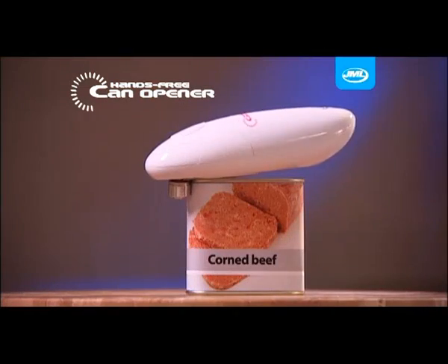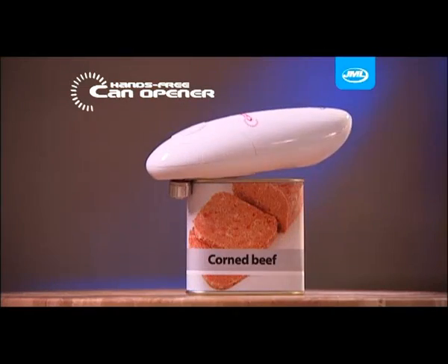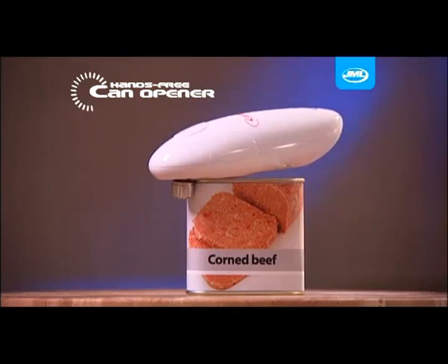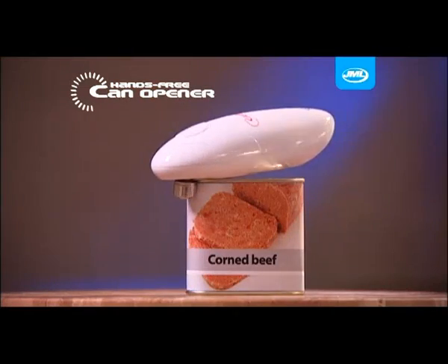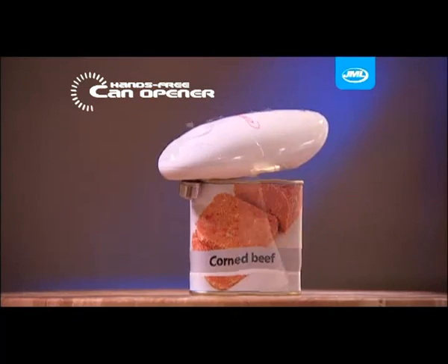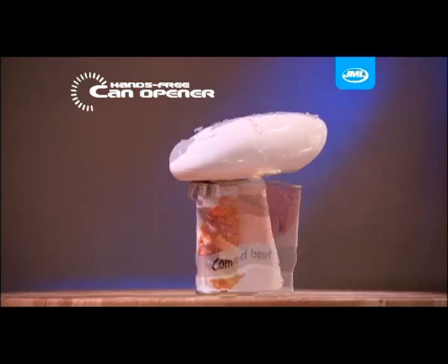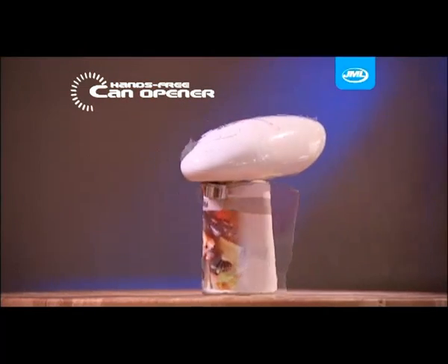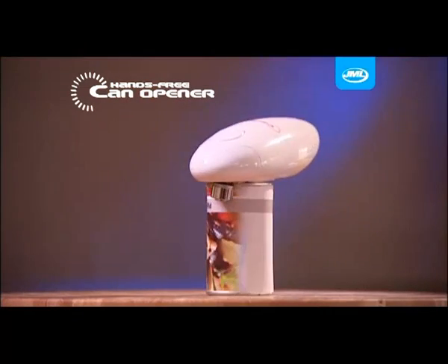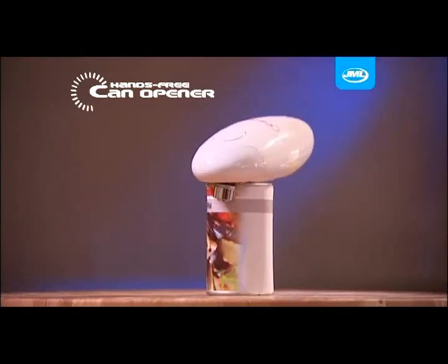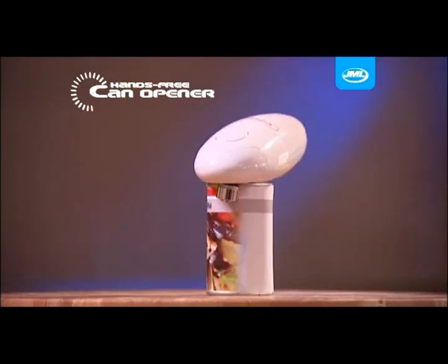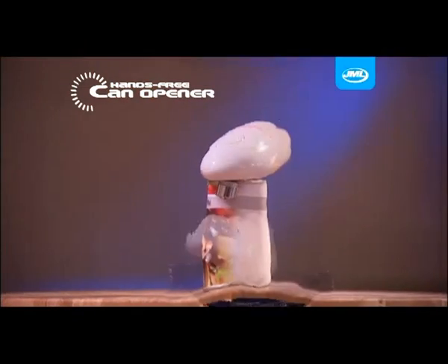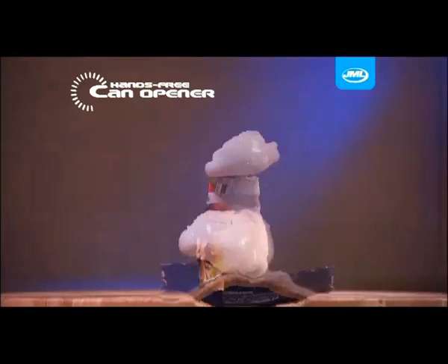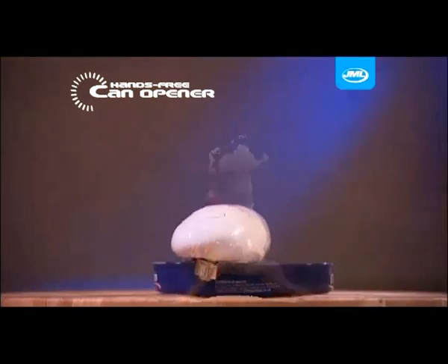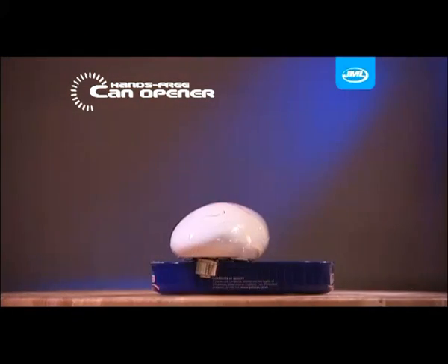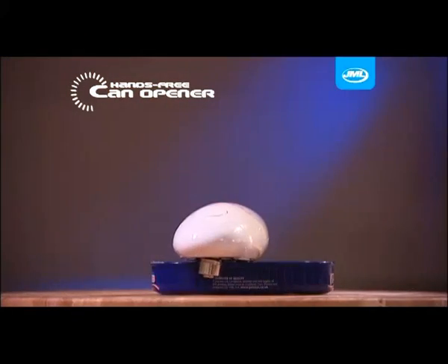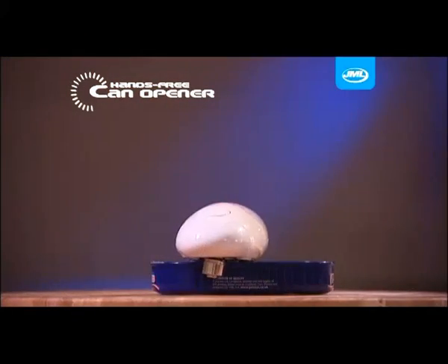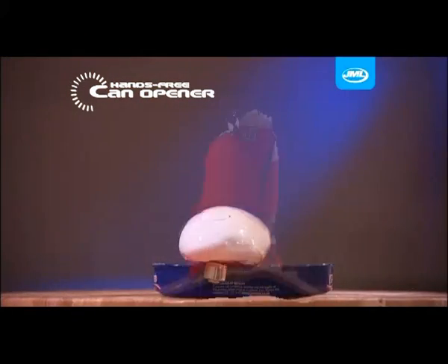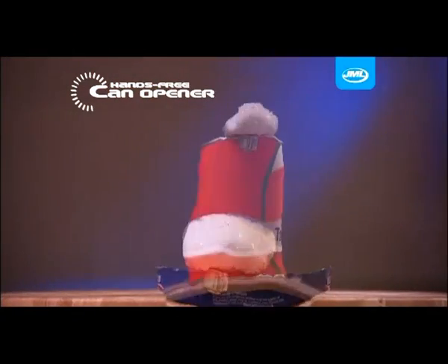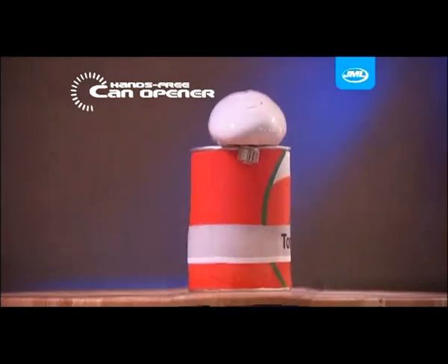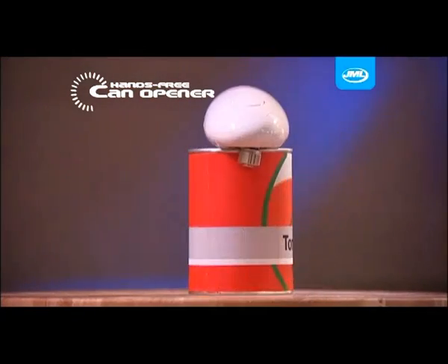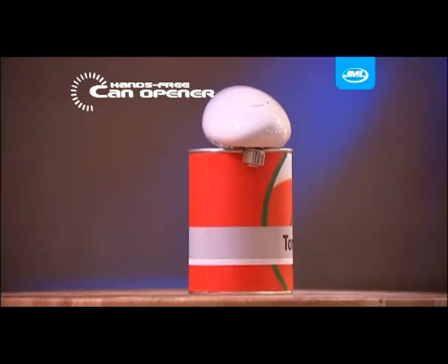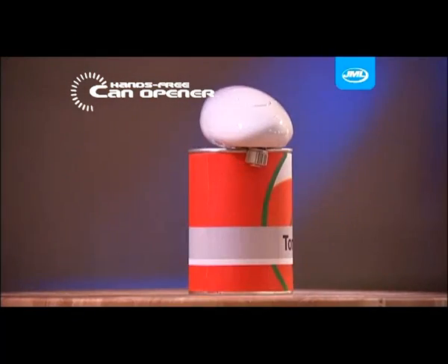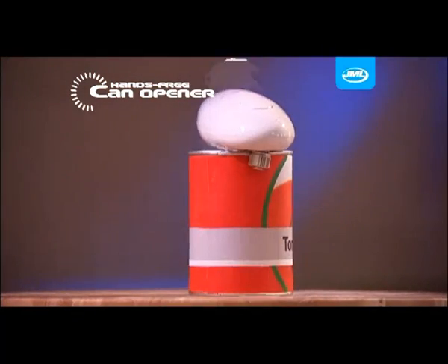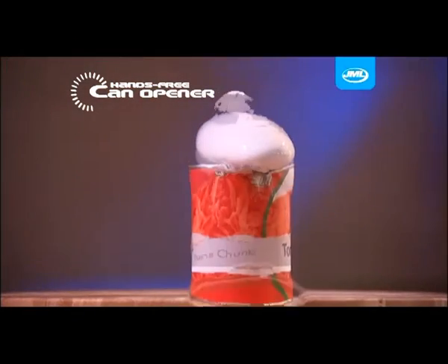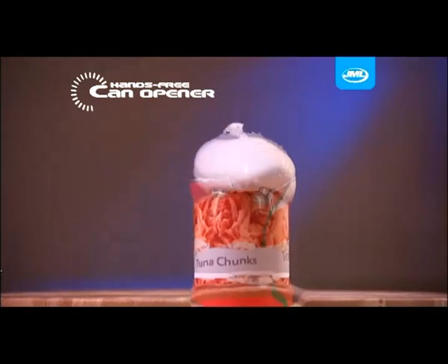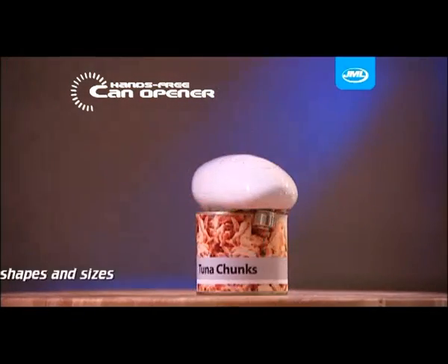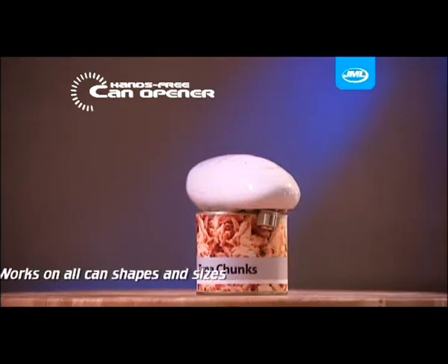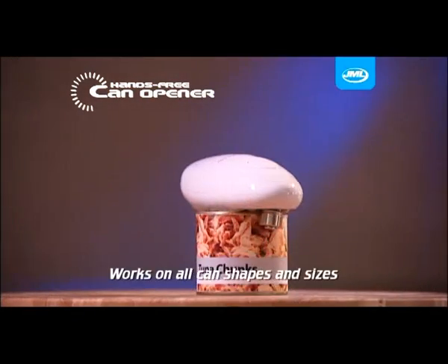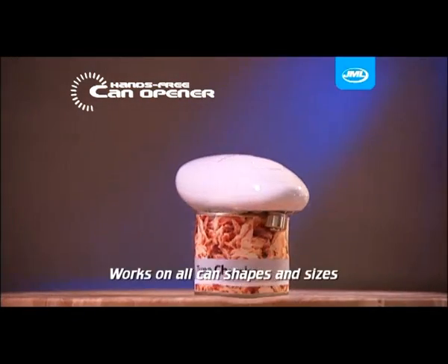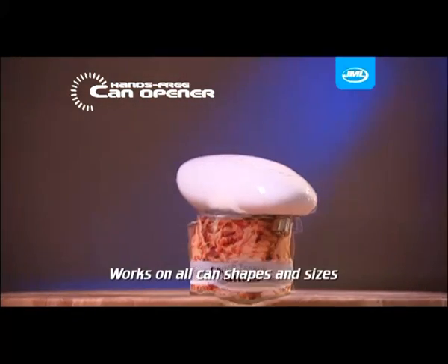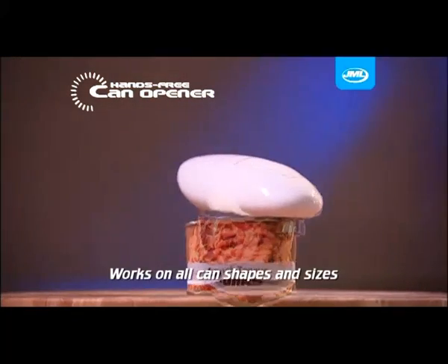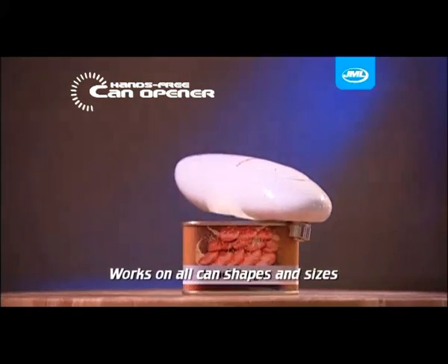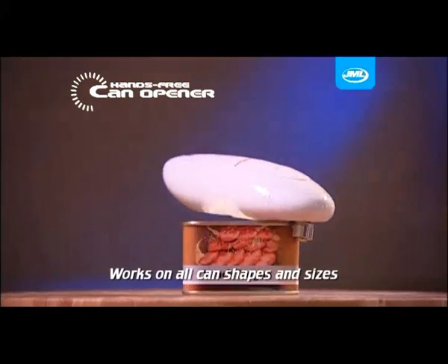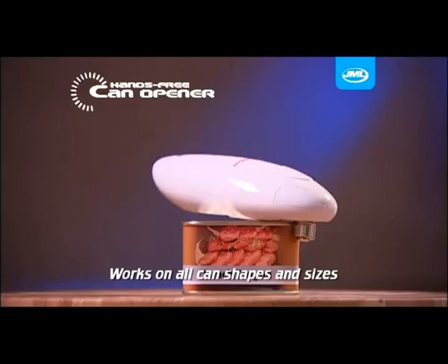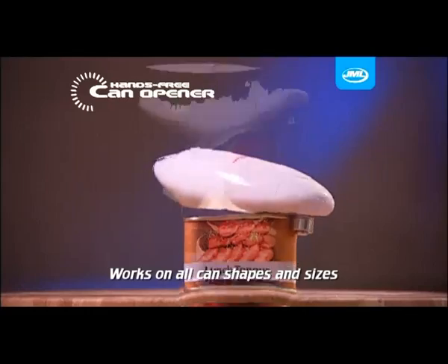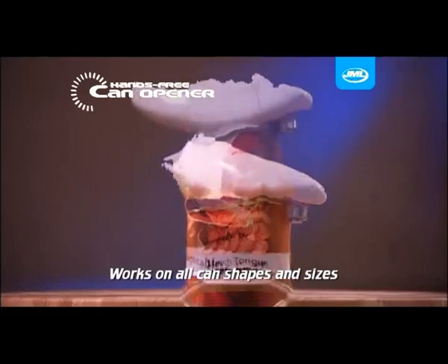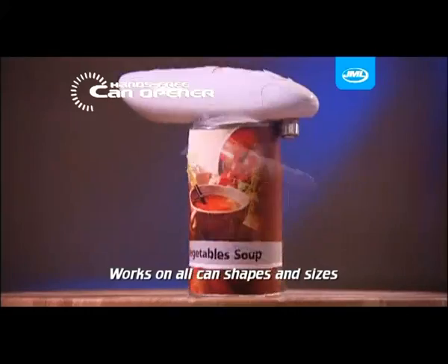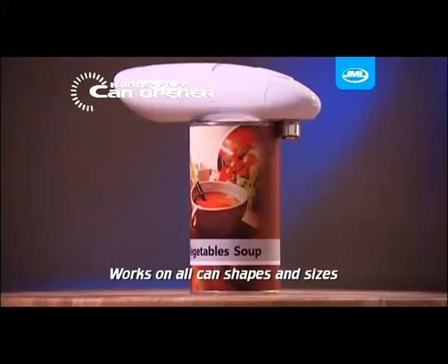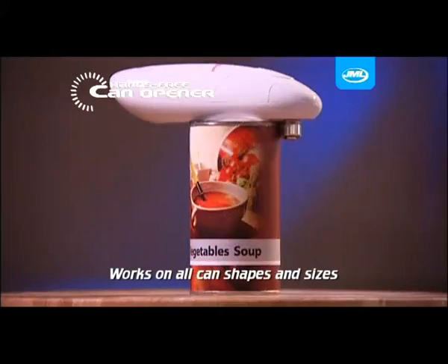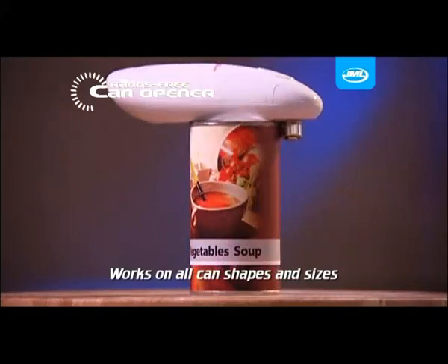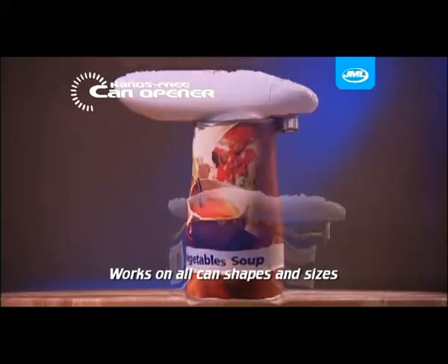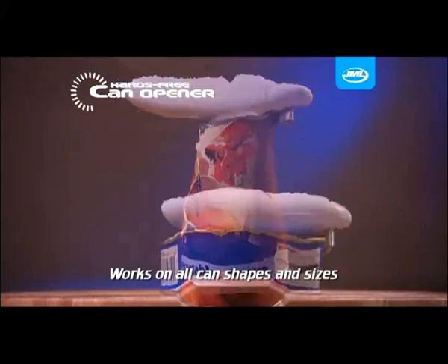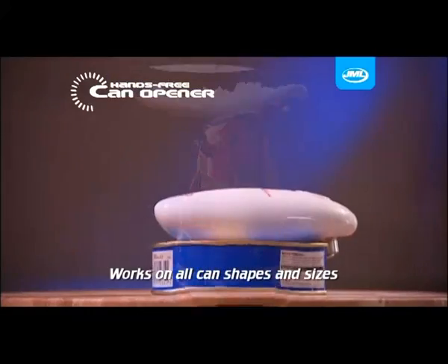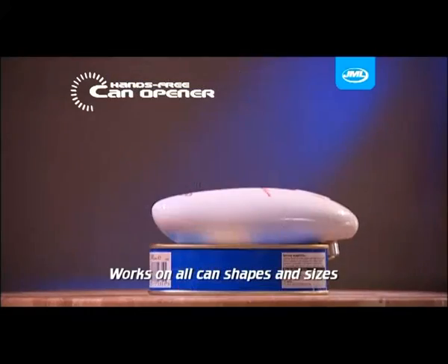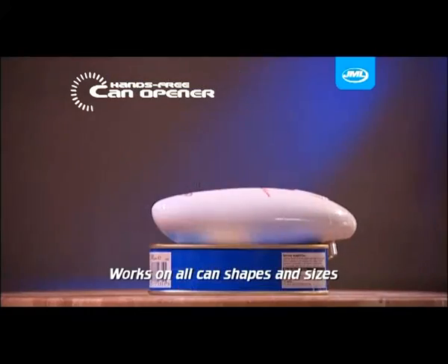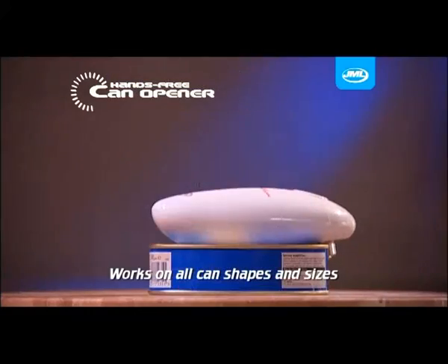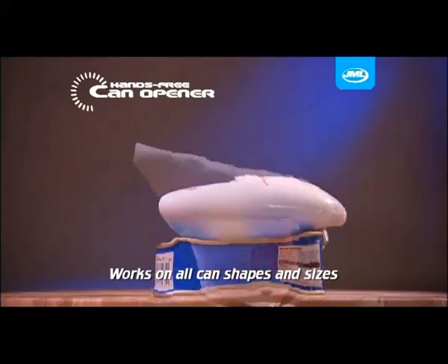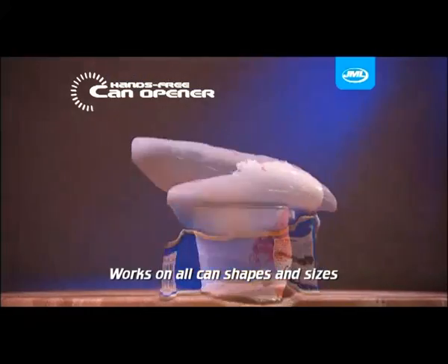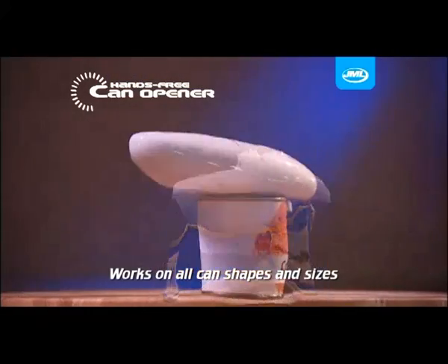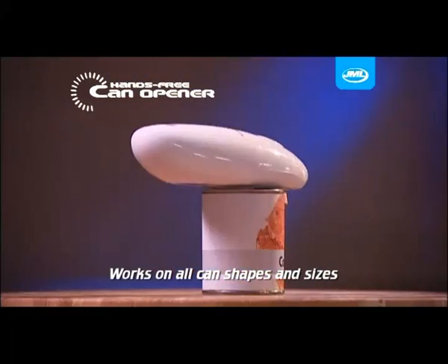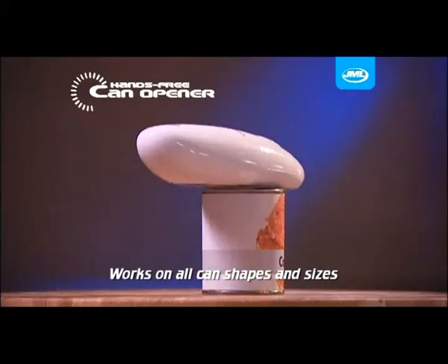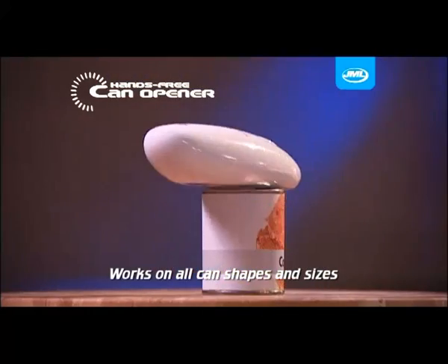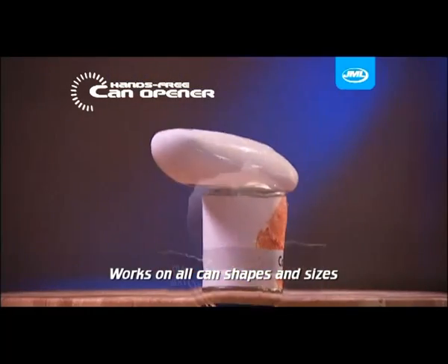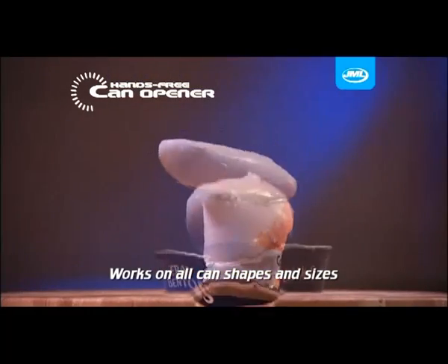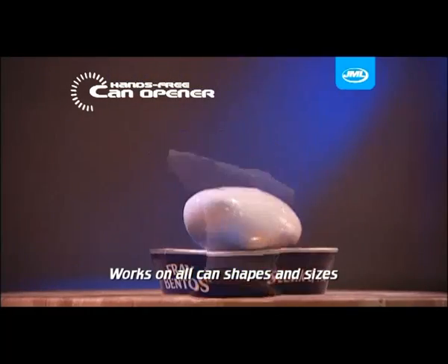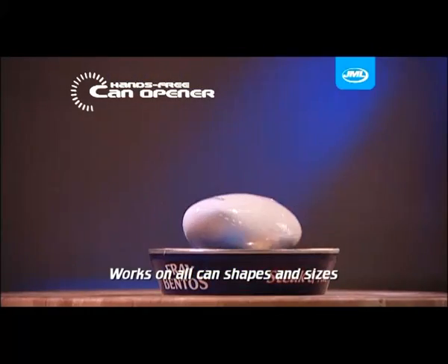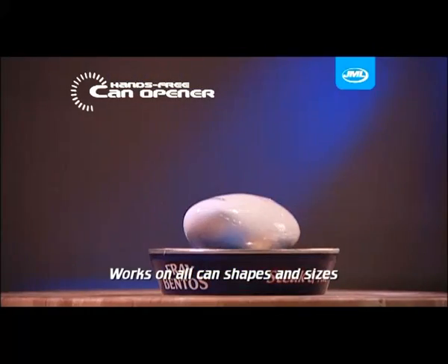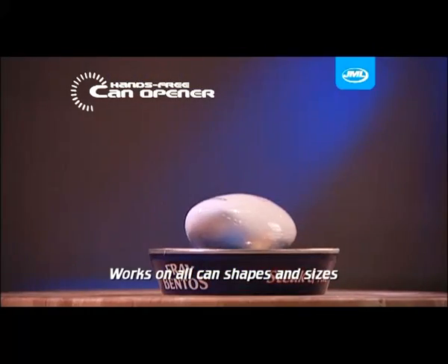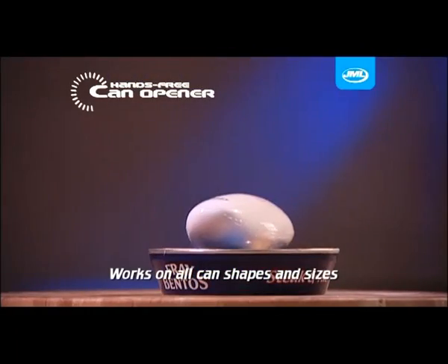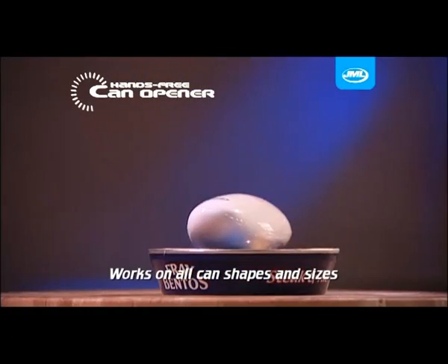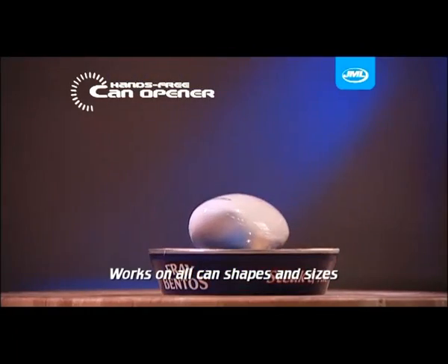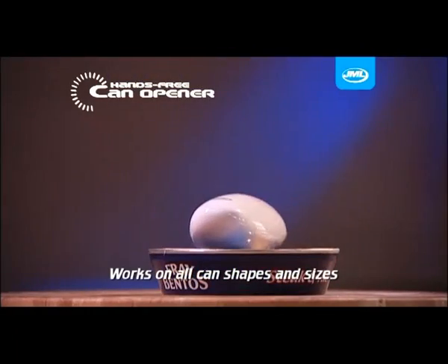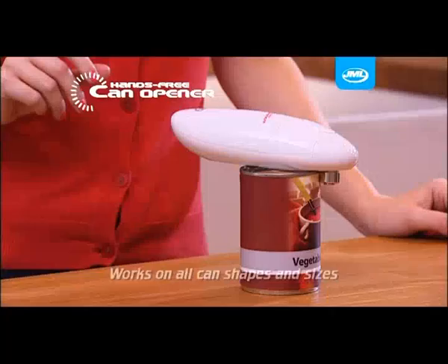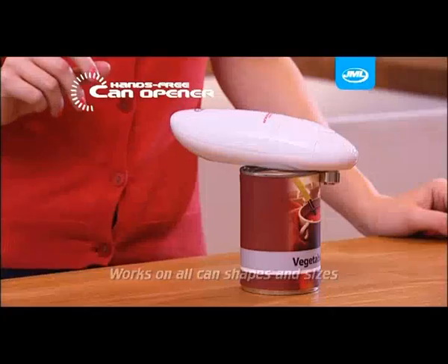Square, round, flat, large or small — even cans with ring pulls. It makes no difference. The hands-free can opener tackles them all.